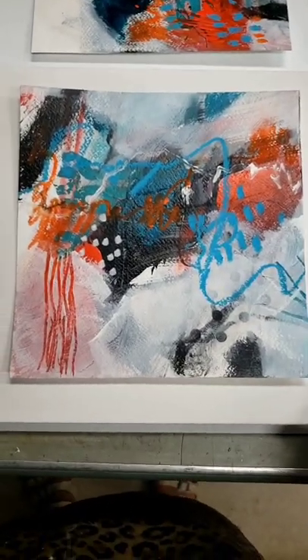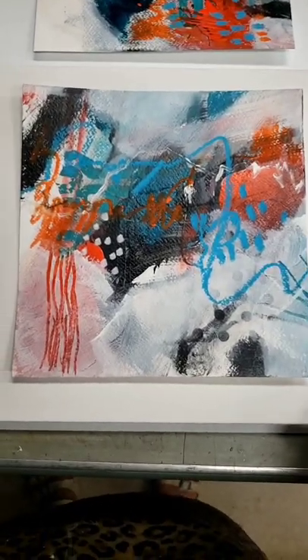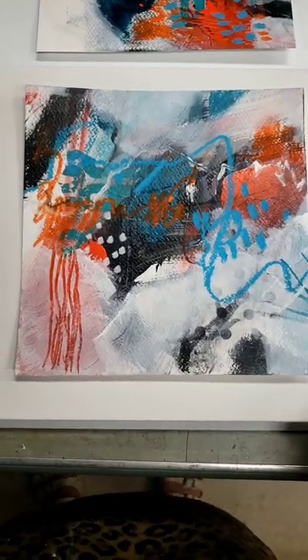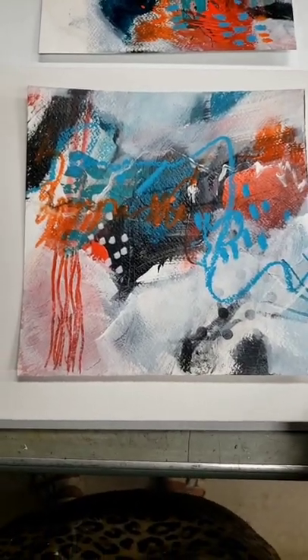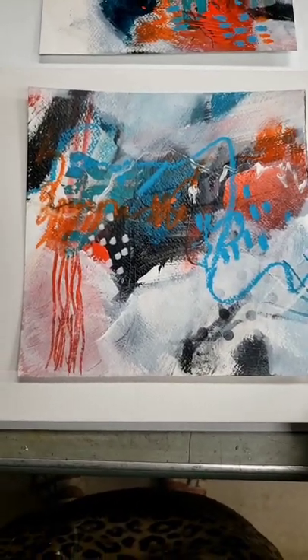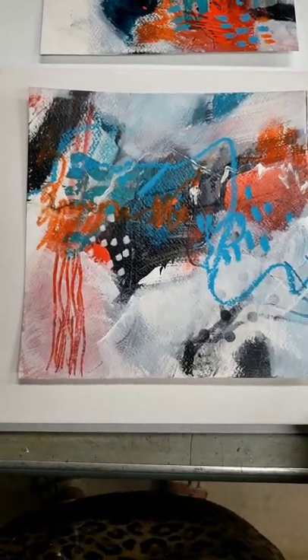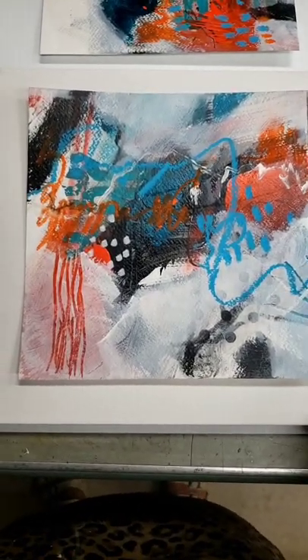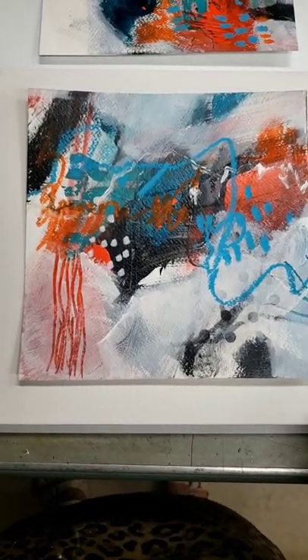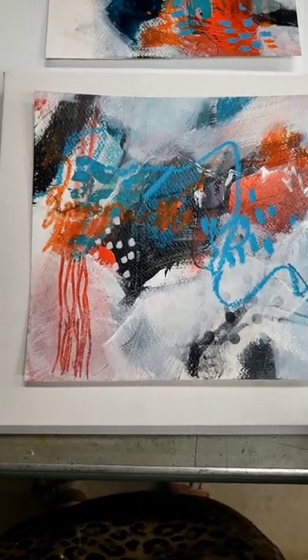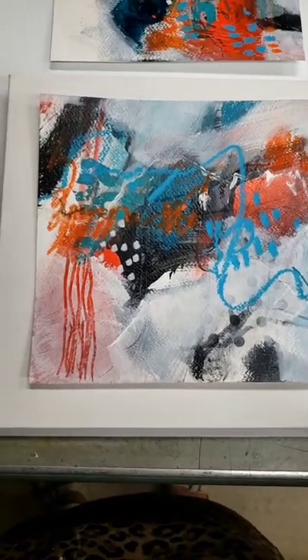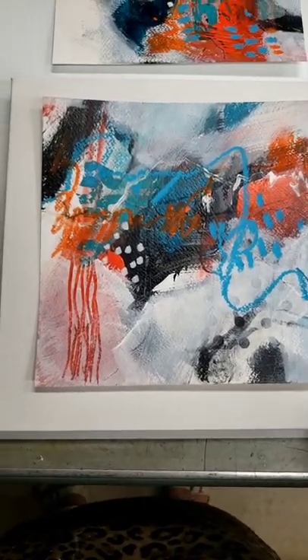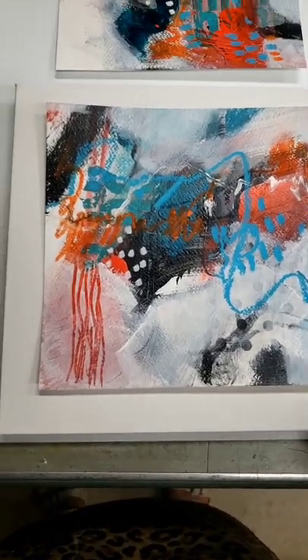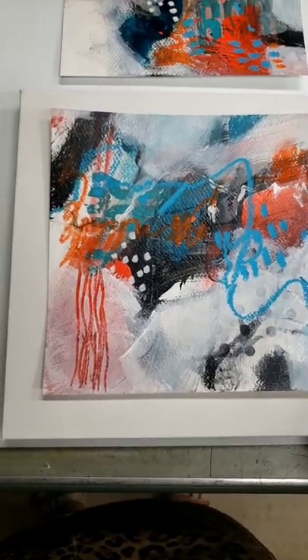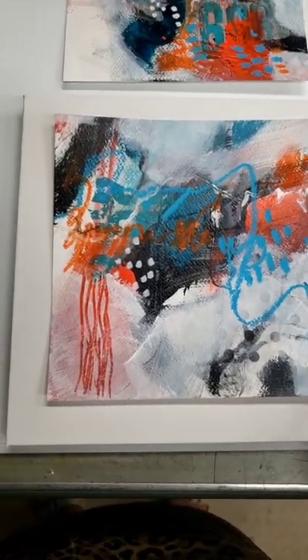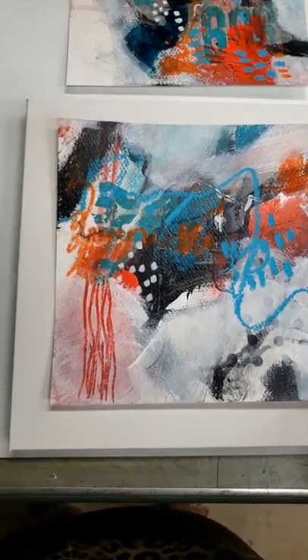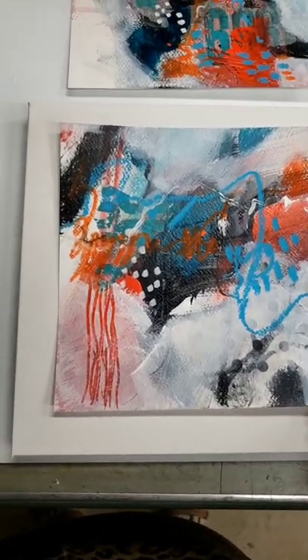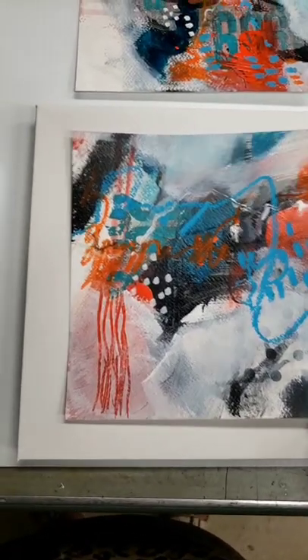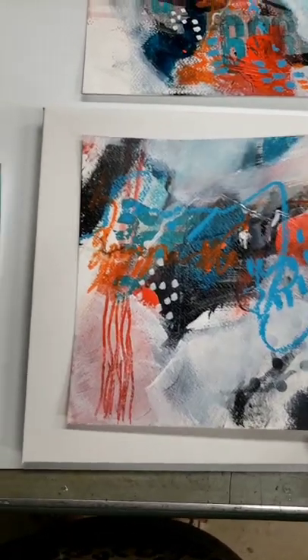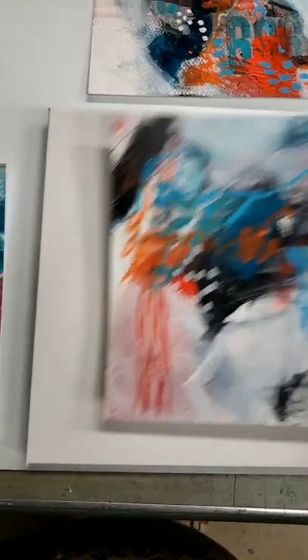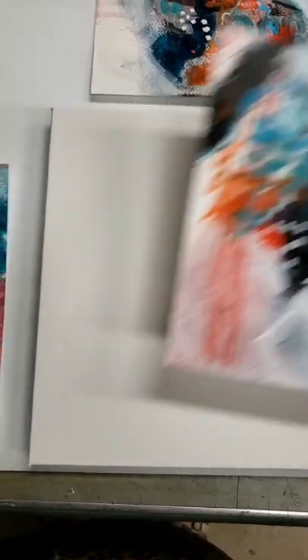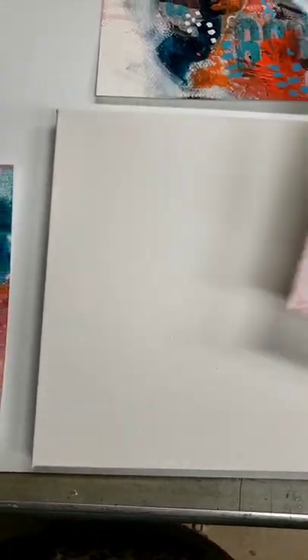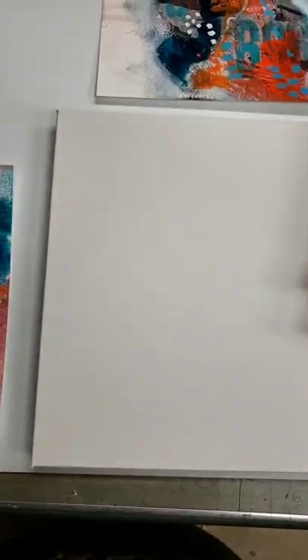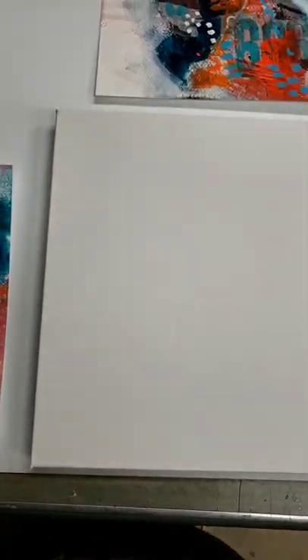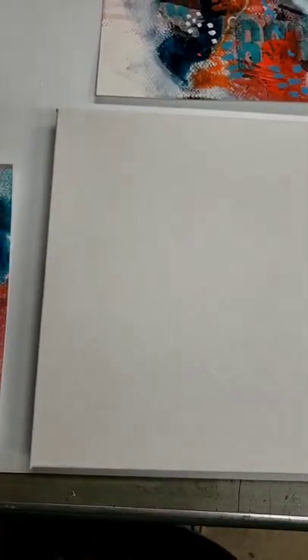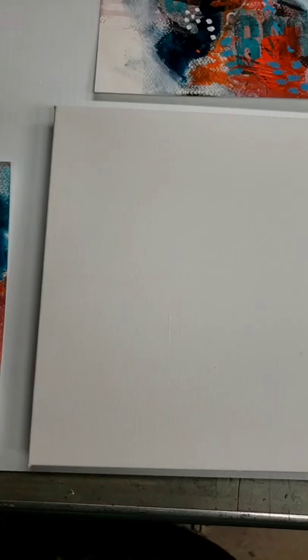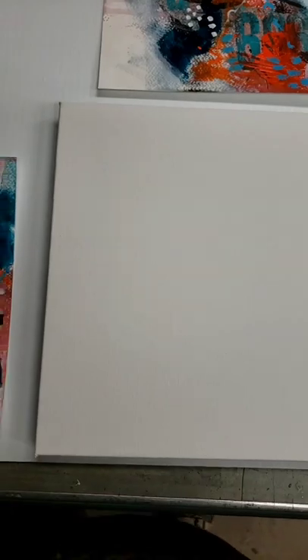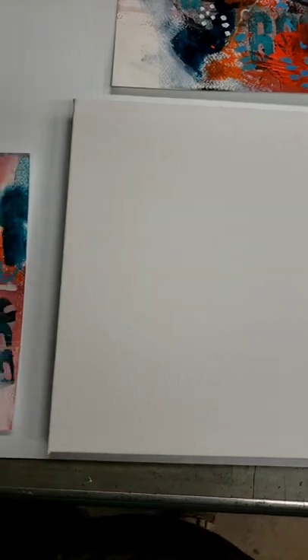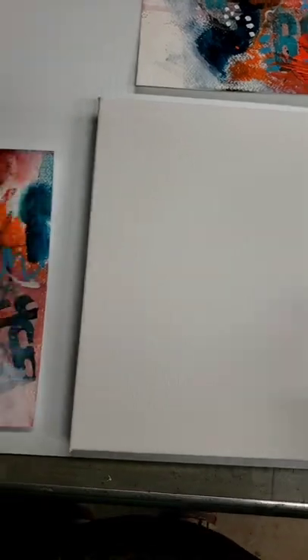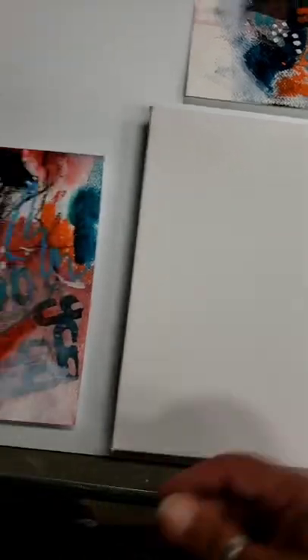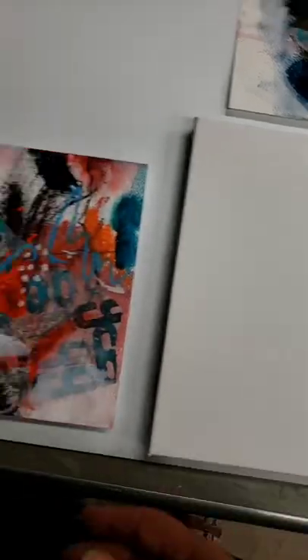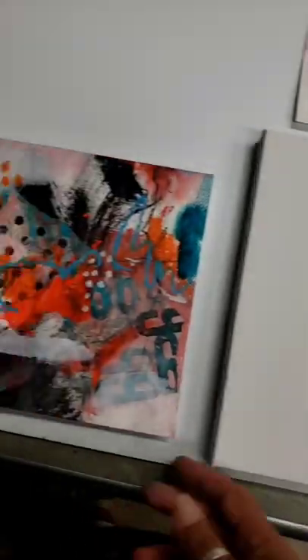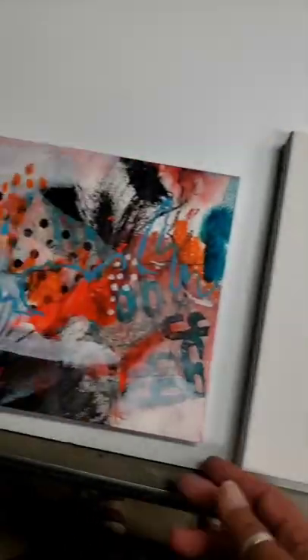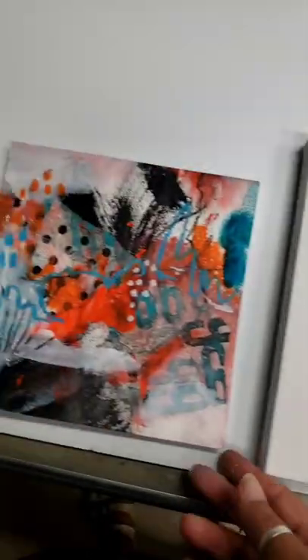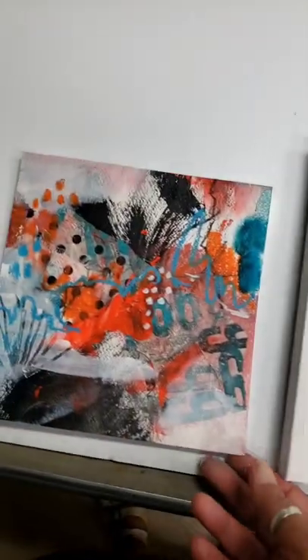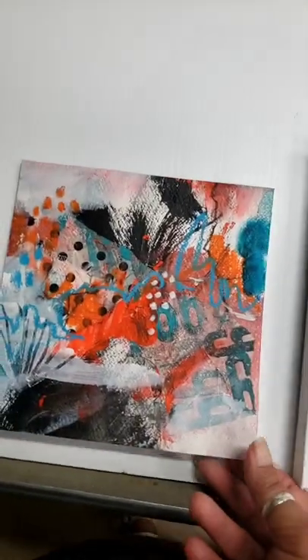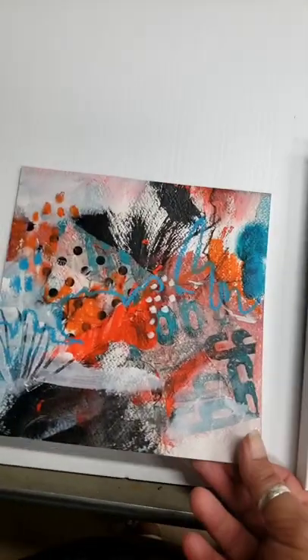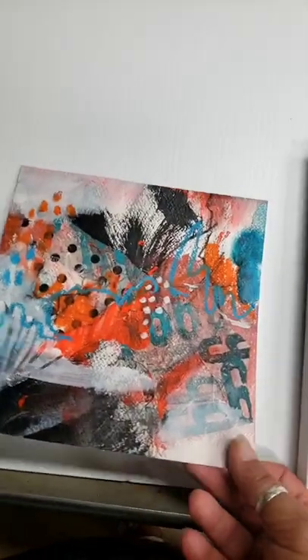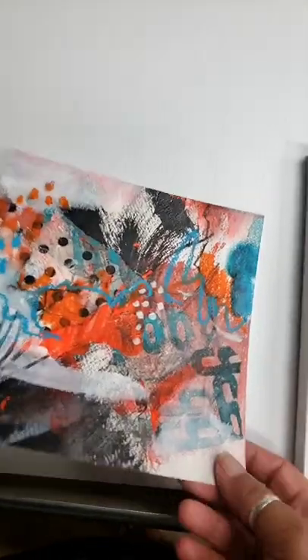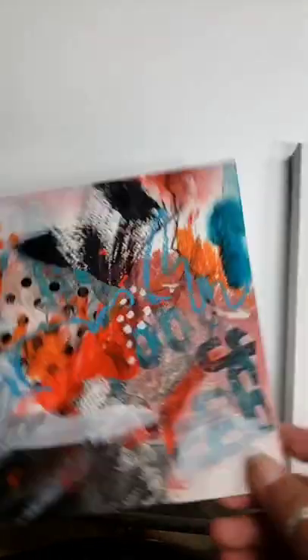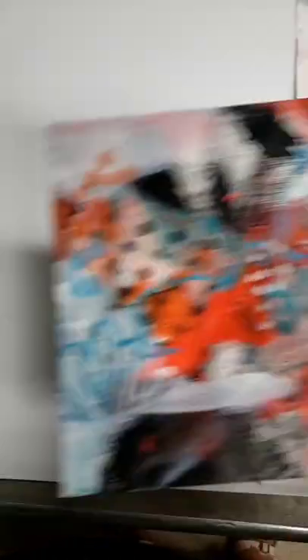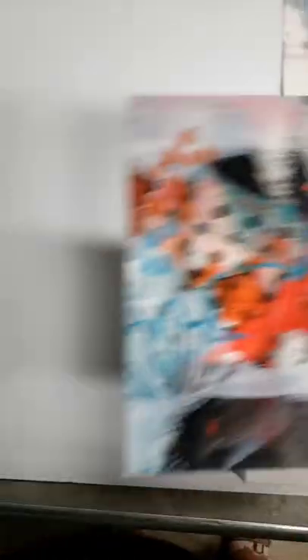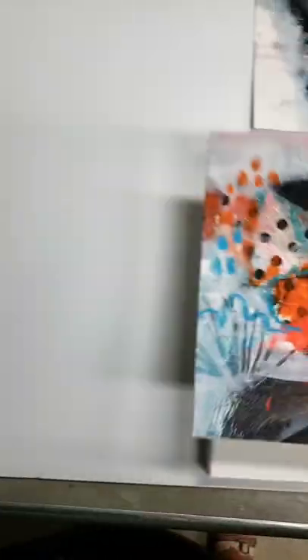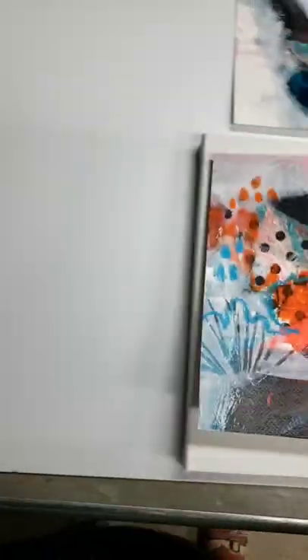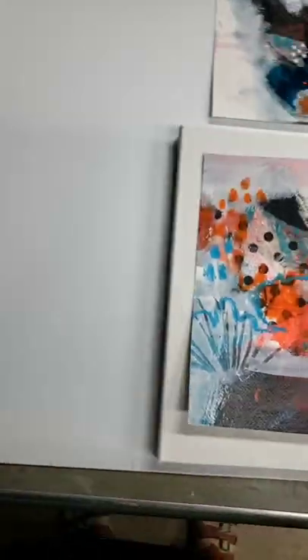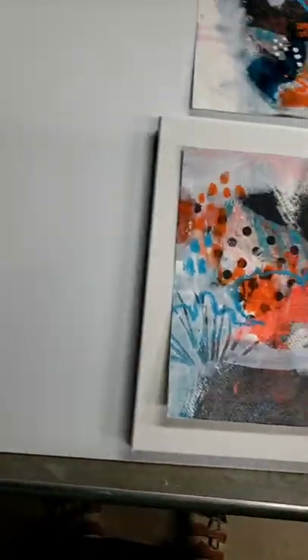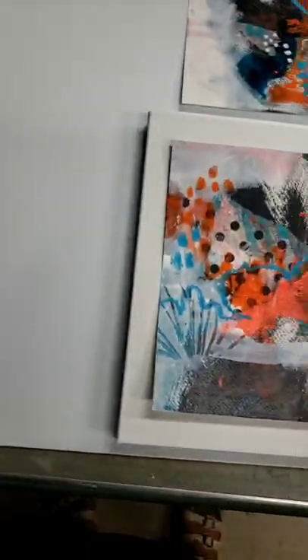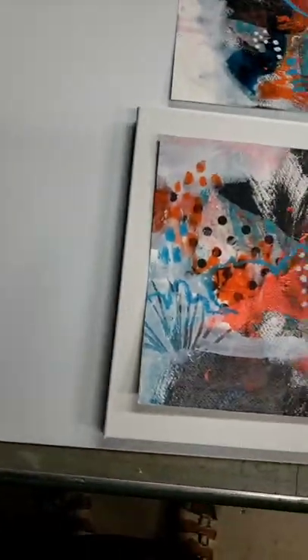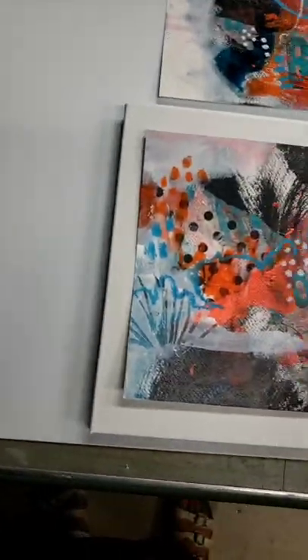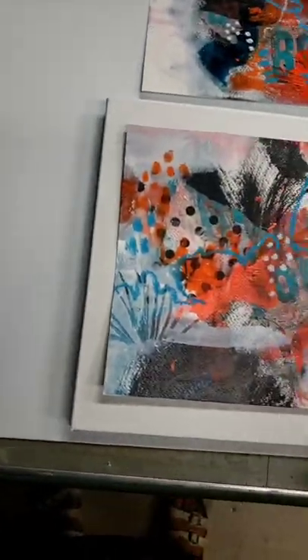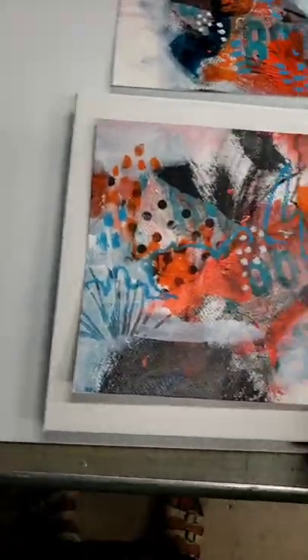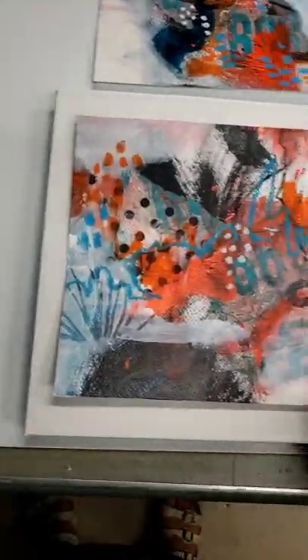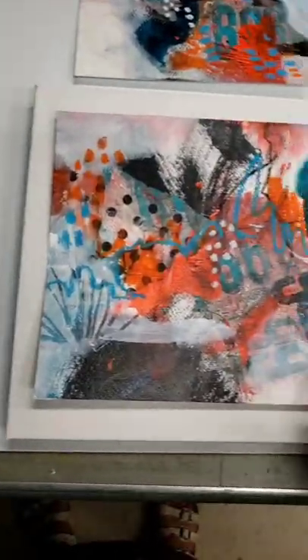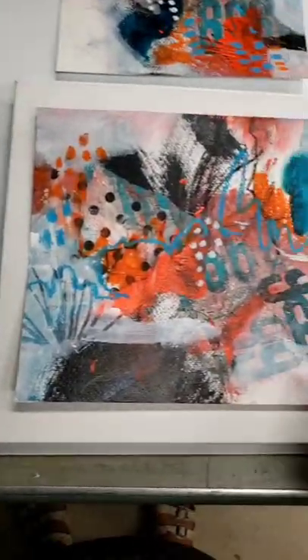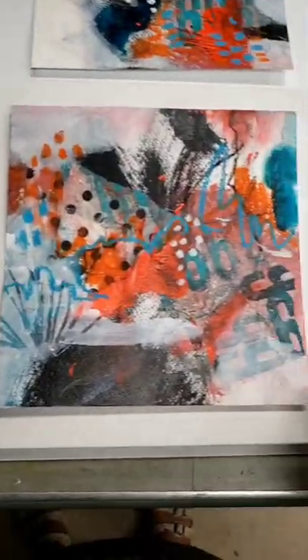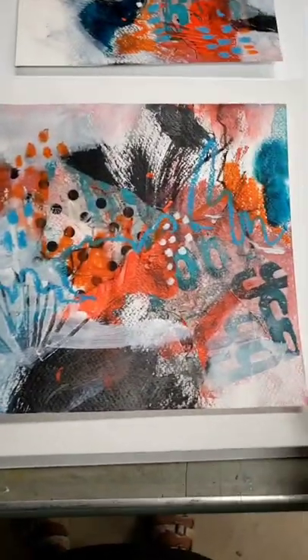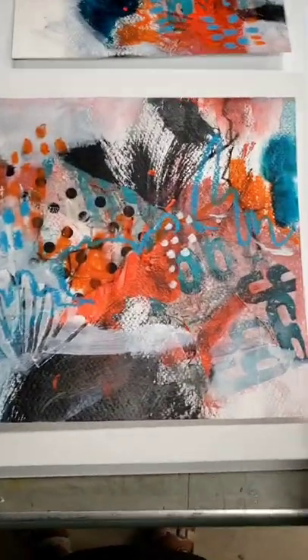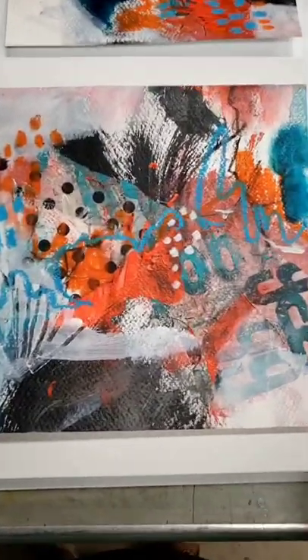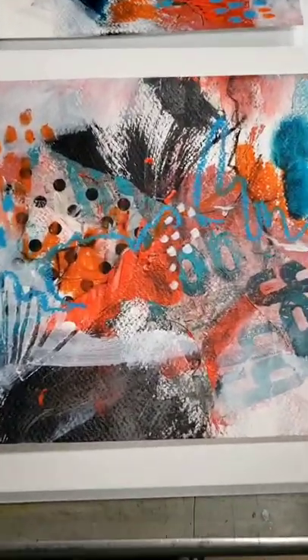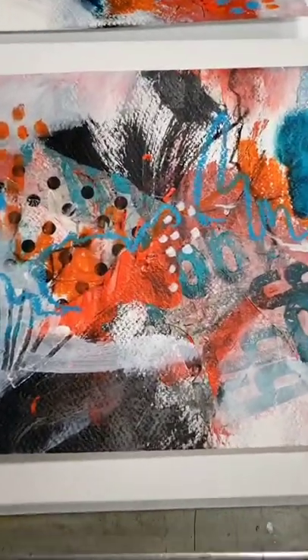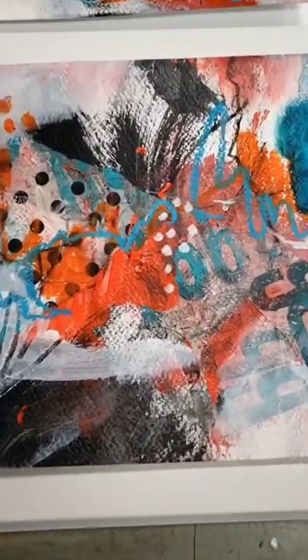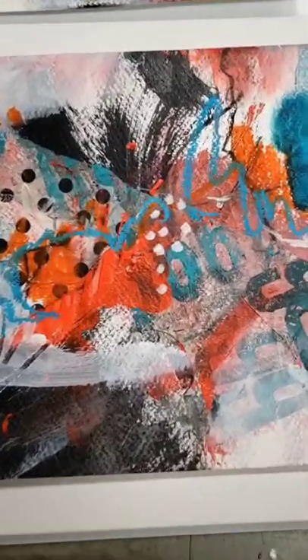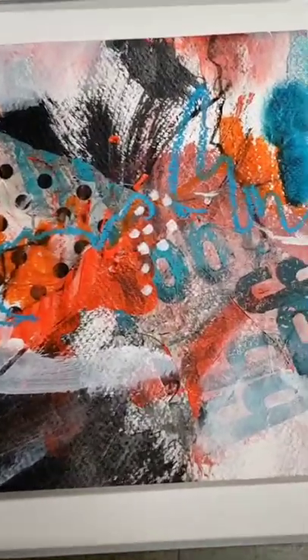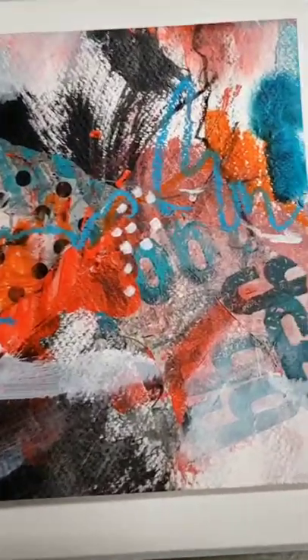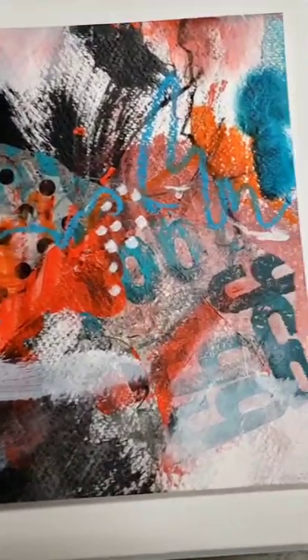Yeah, I think they are pretty cool. I love abstracts.